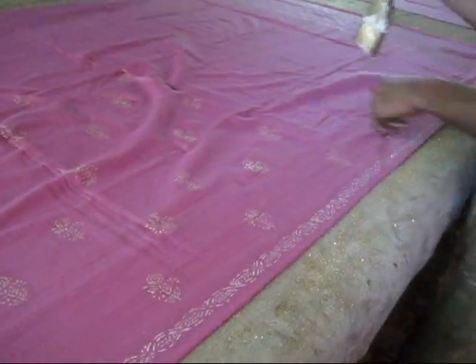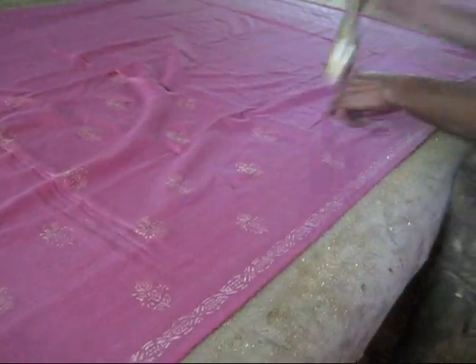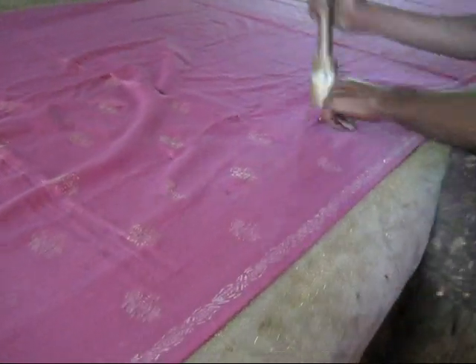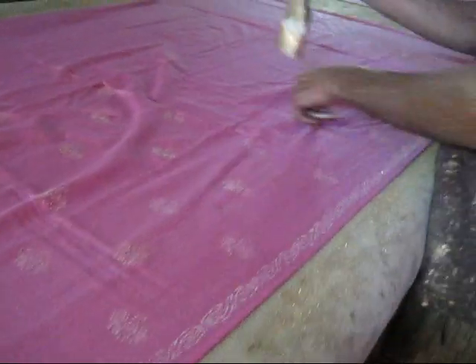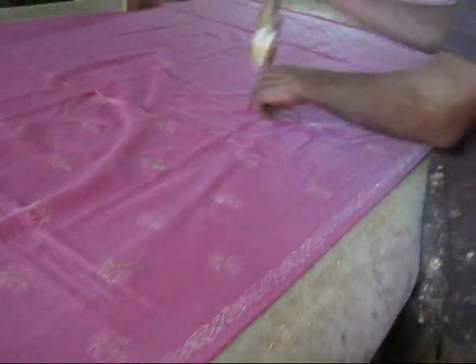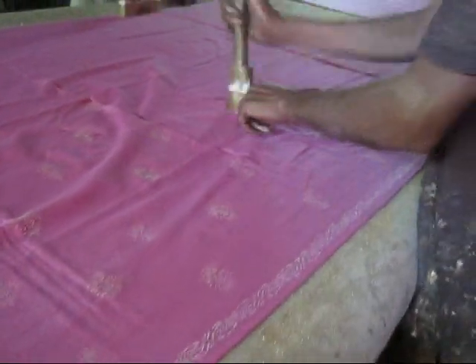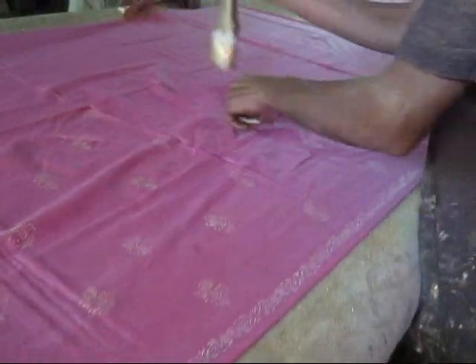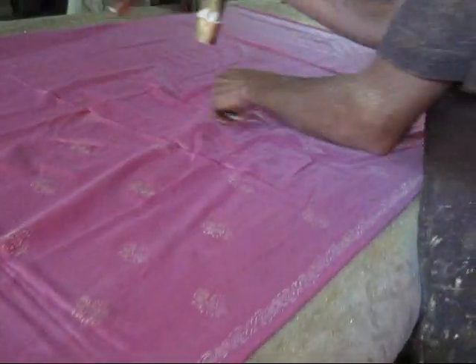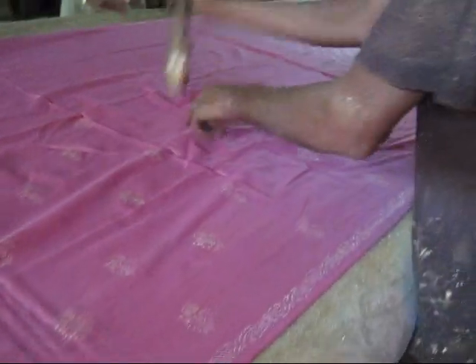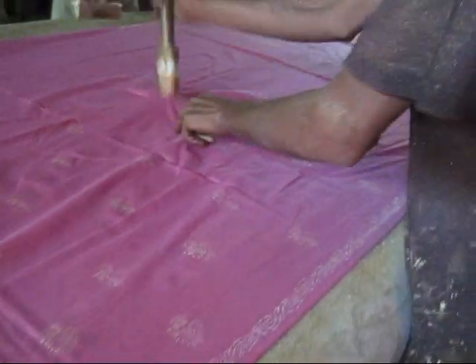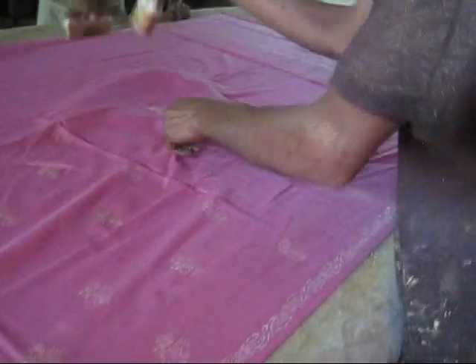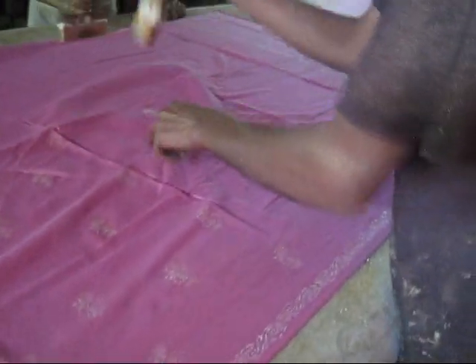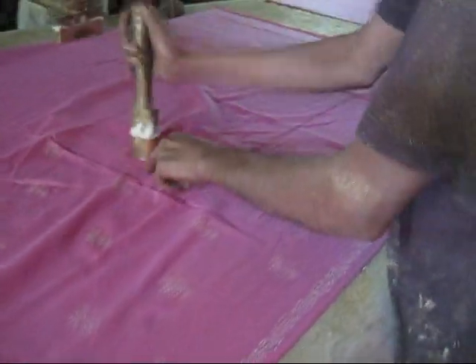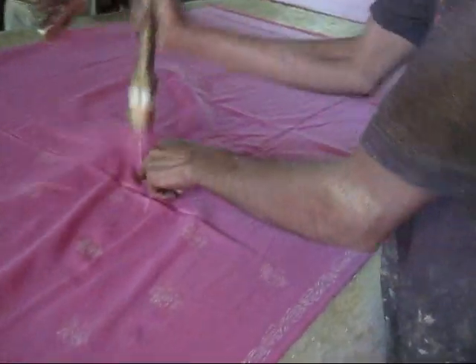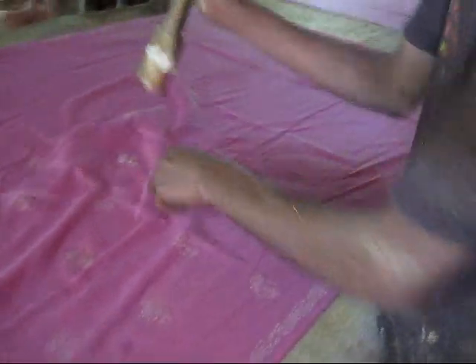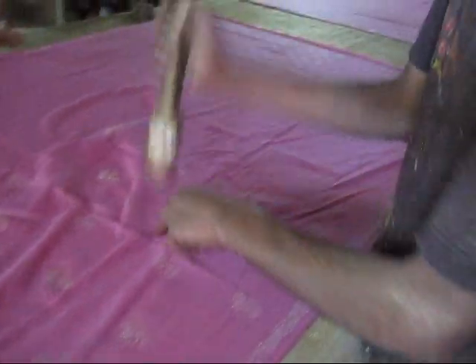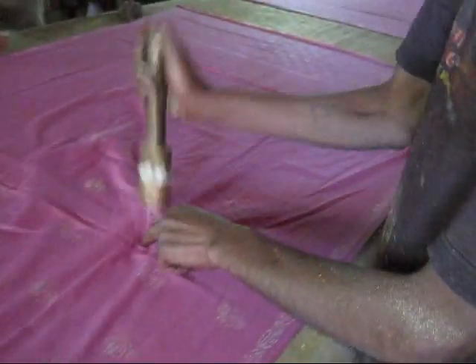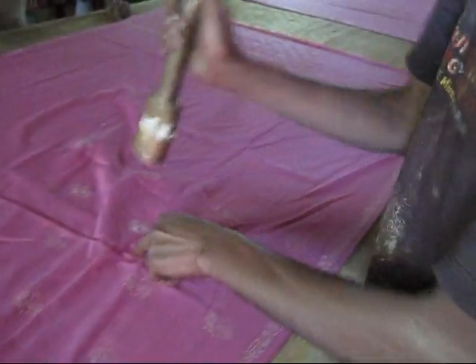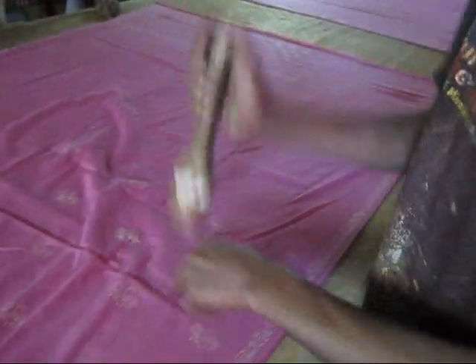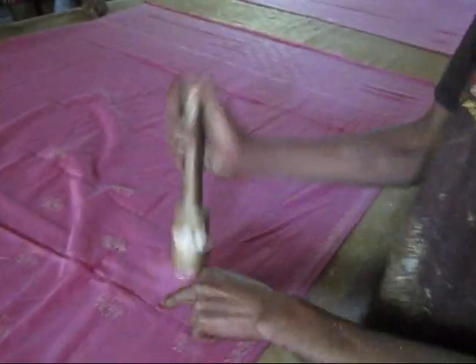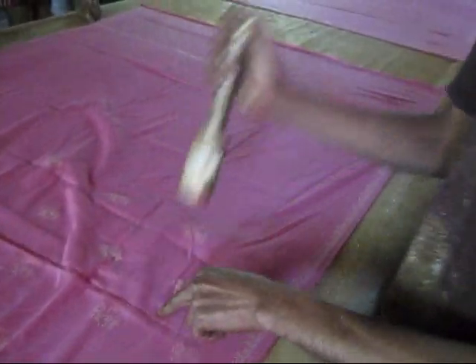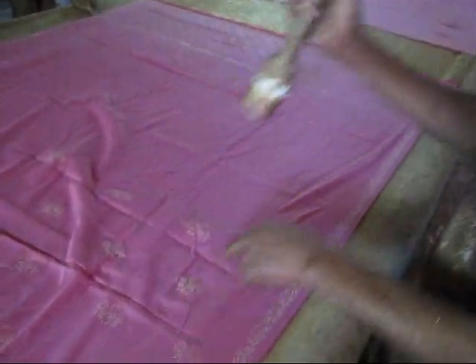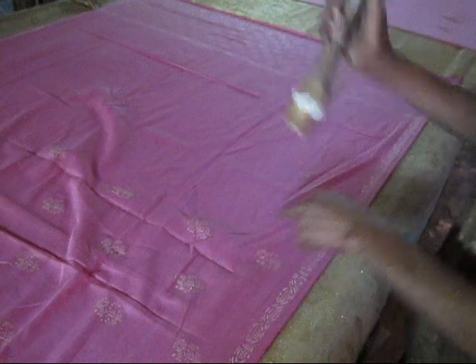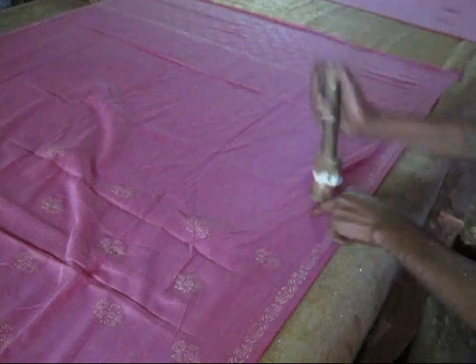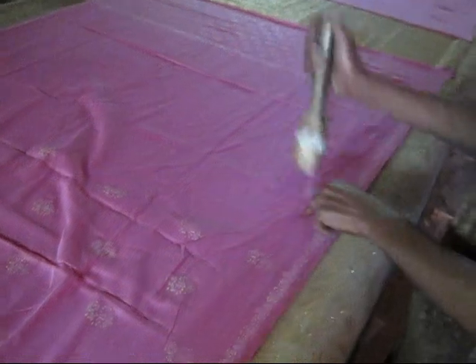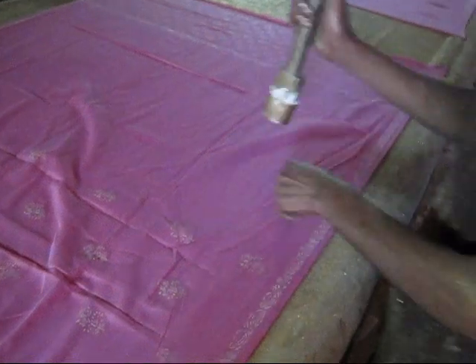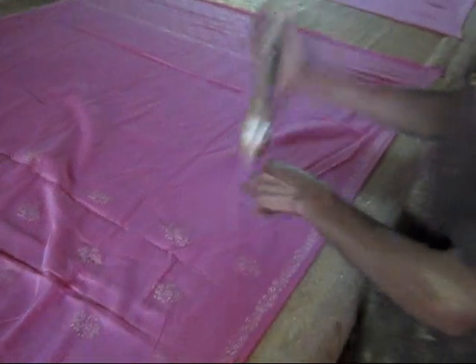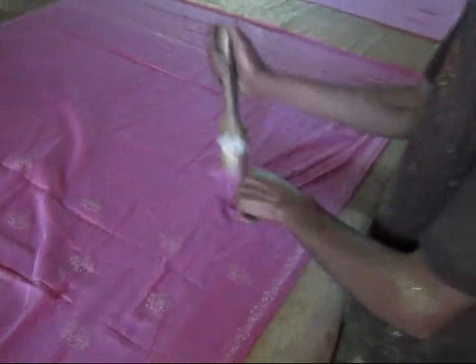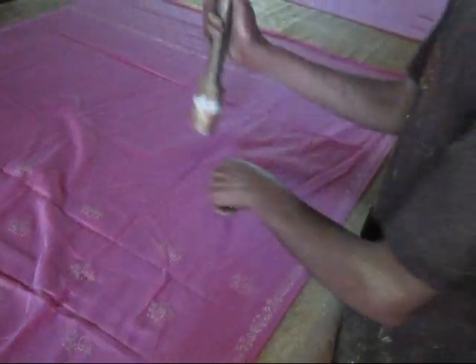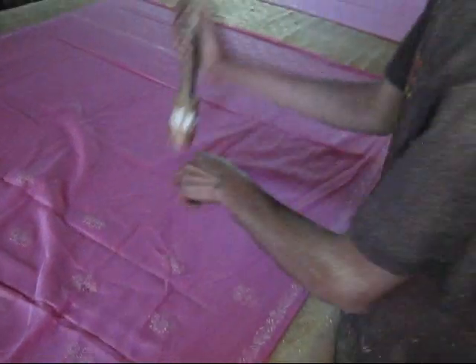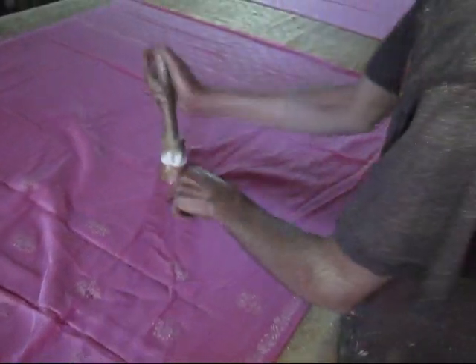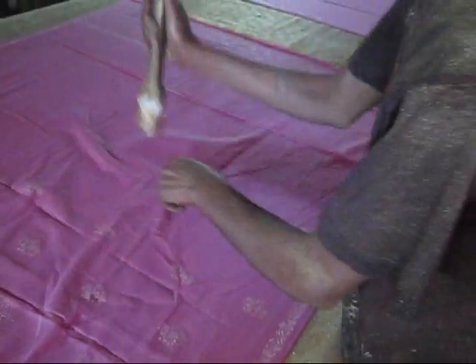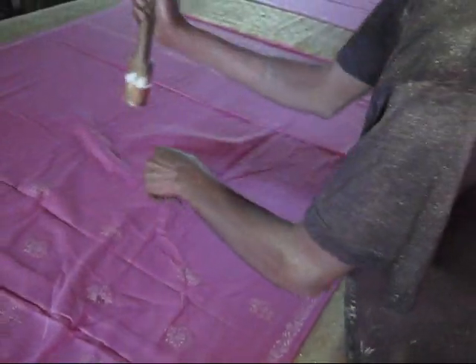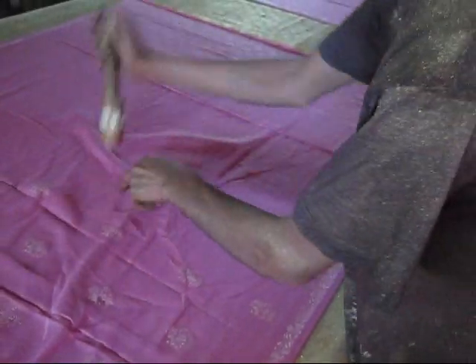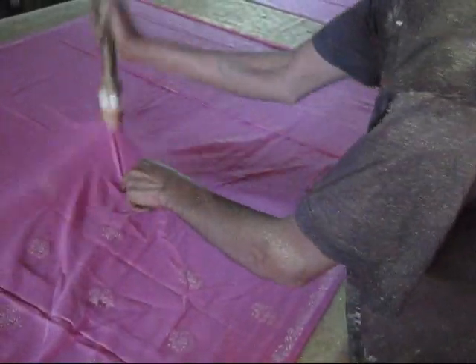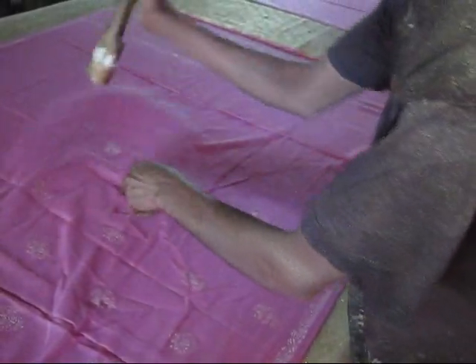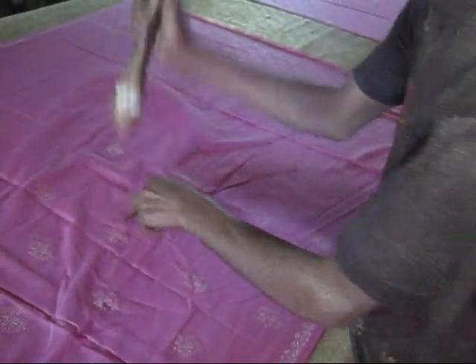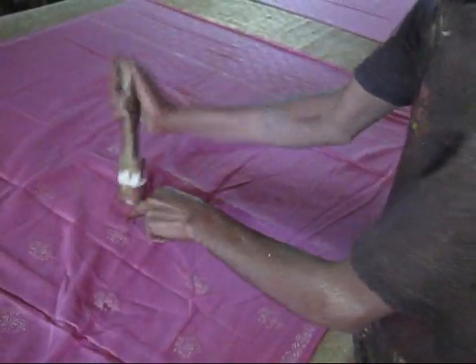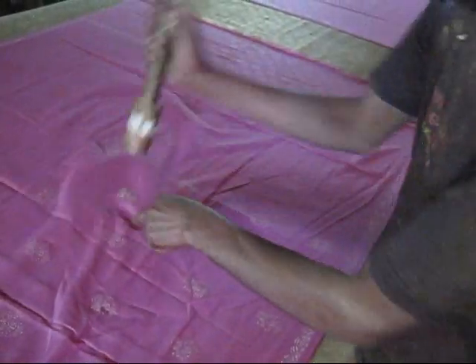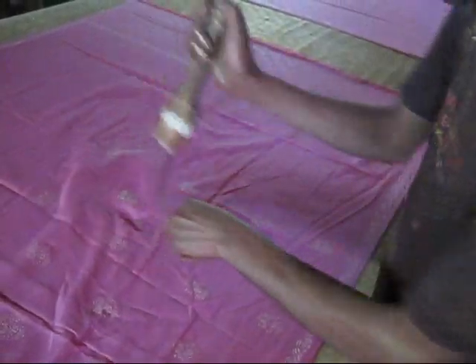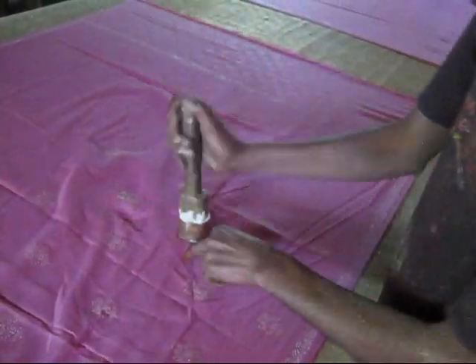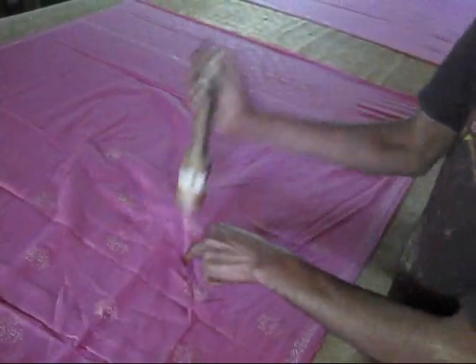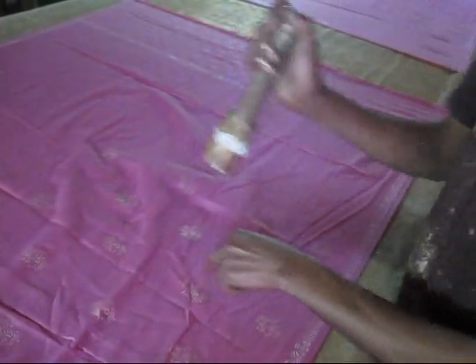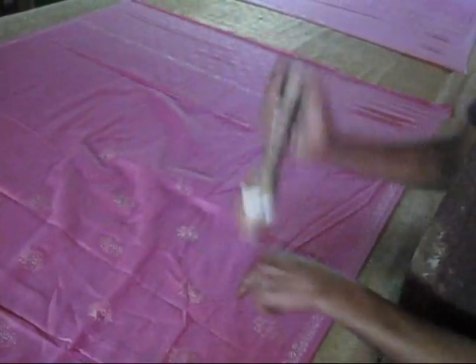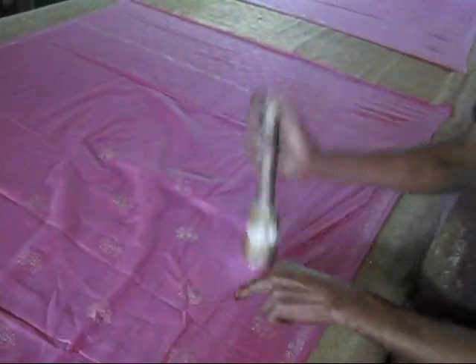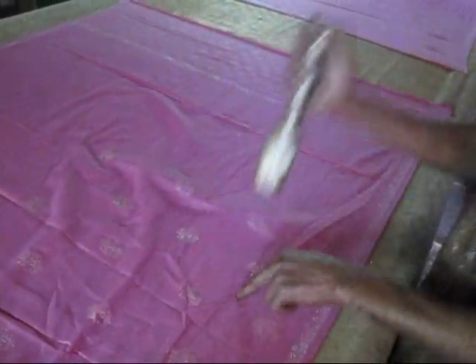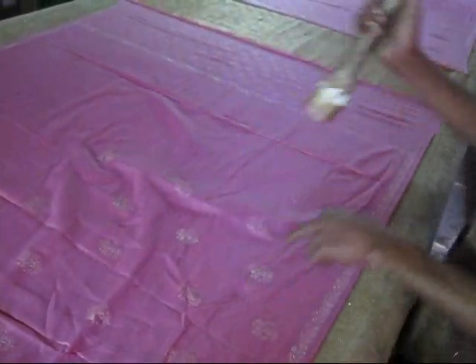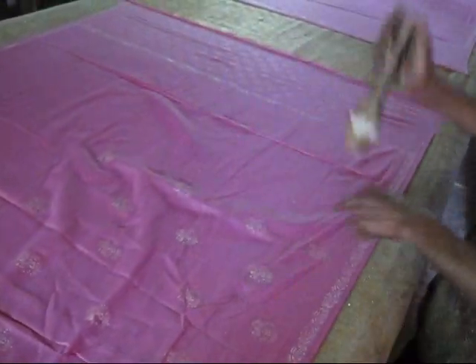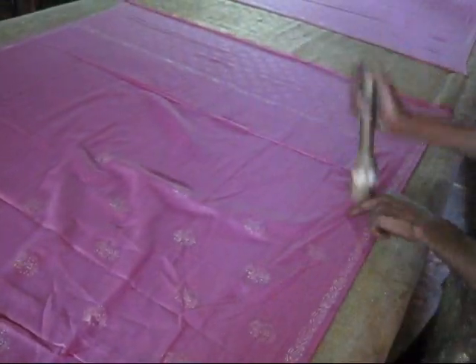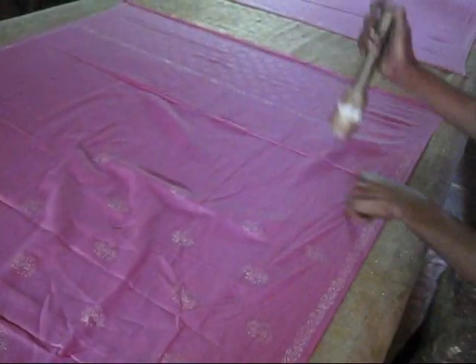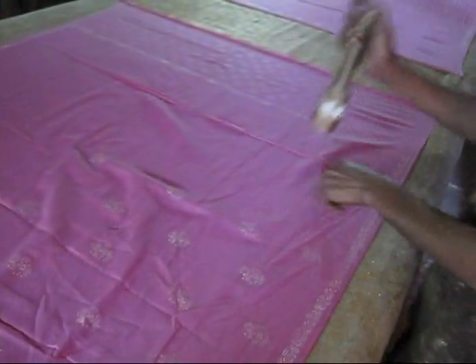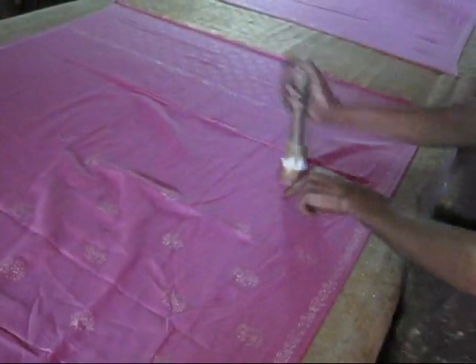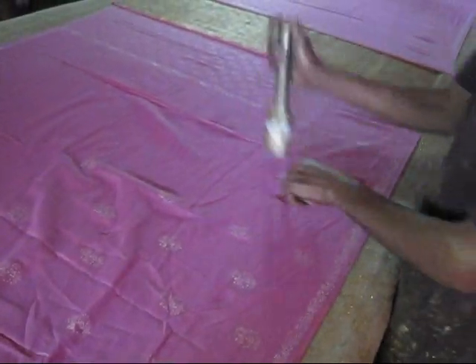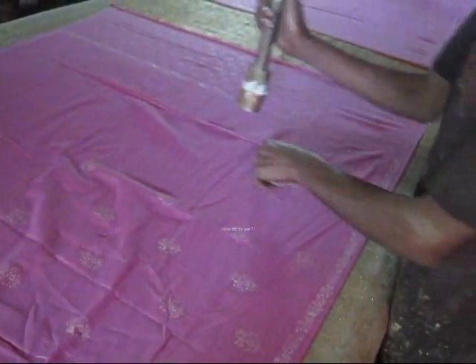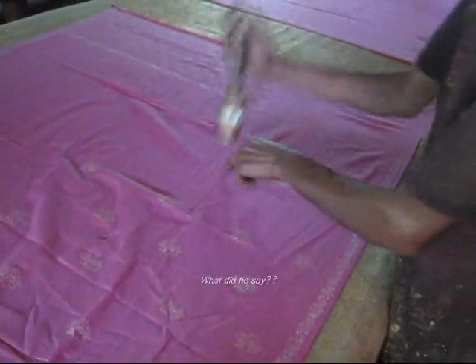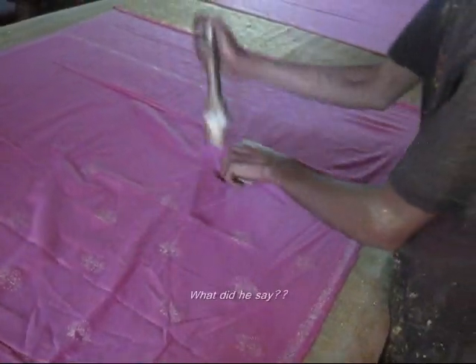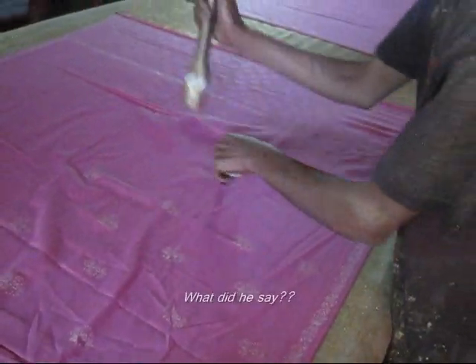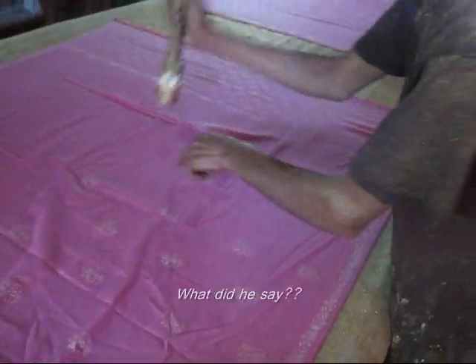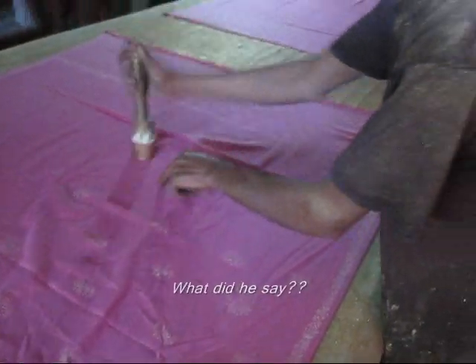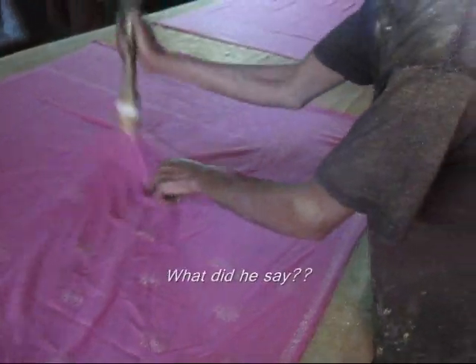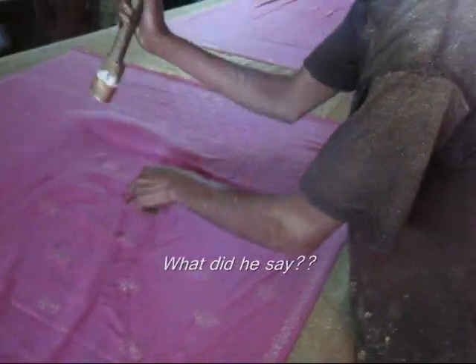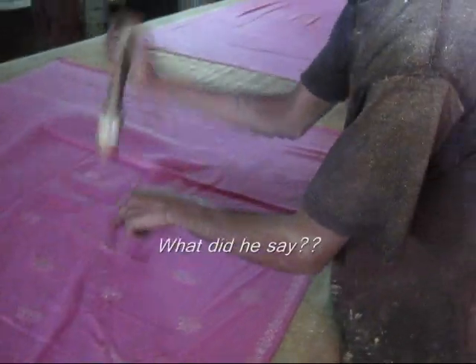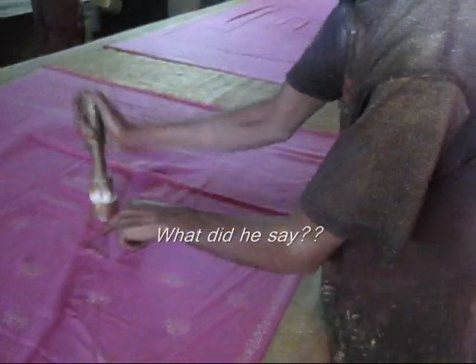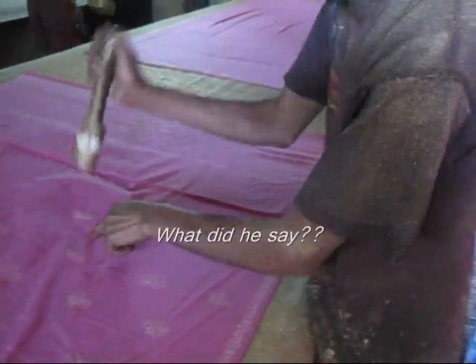After we finish, we have to put it in natural sunshine and dry for another 24 hours inside, so you're able to work with hot water — with cold water the color will never come.